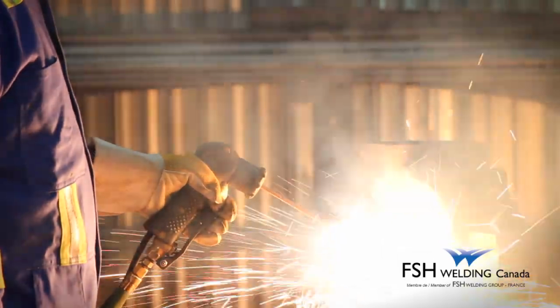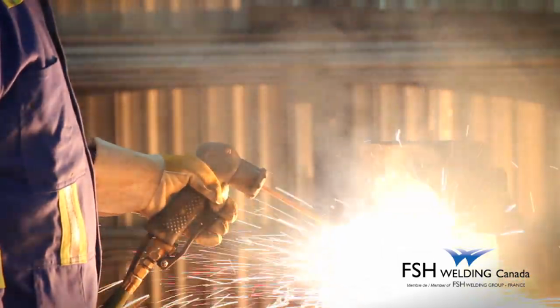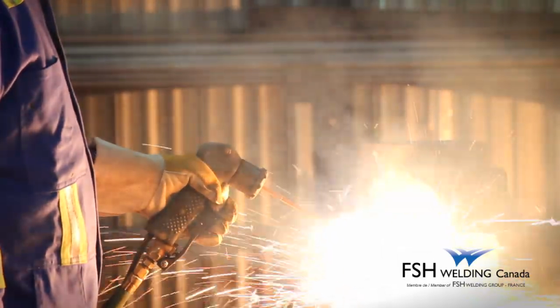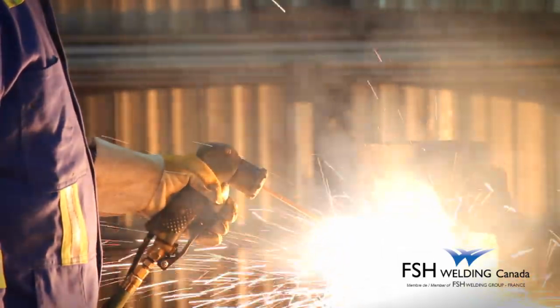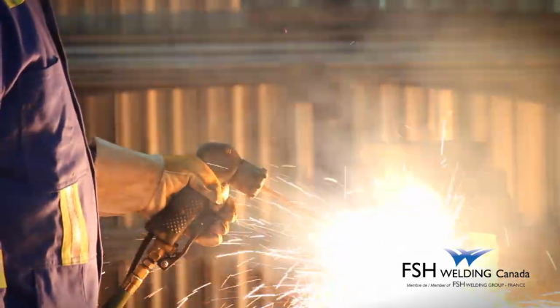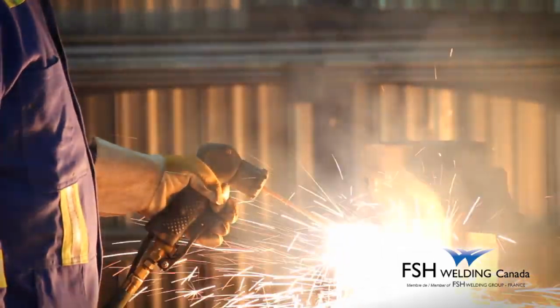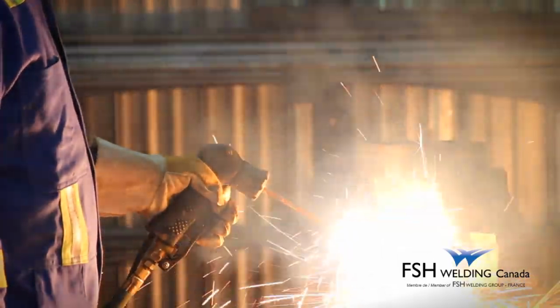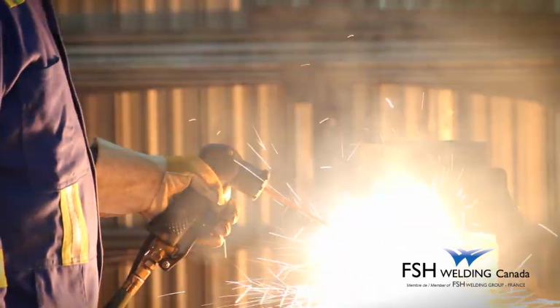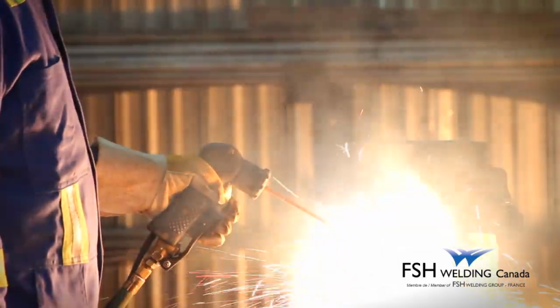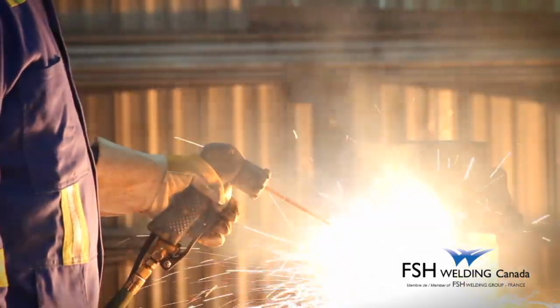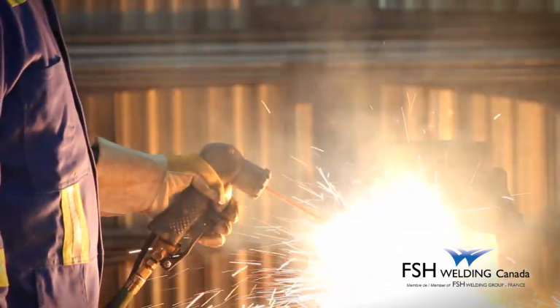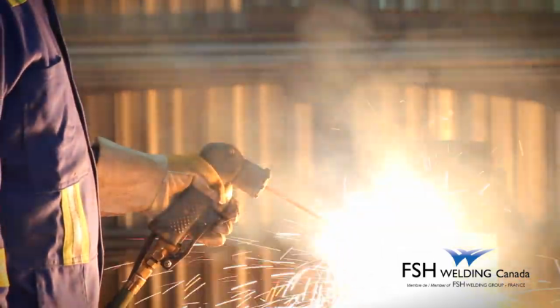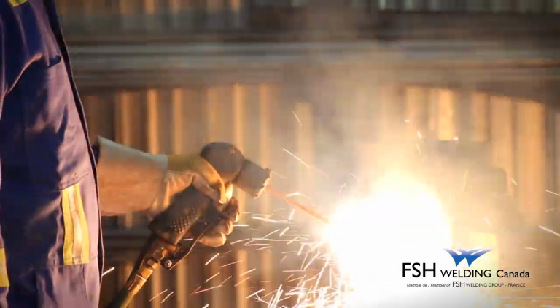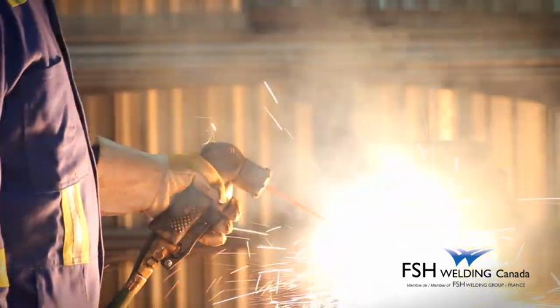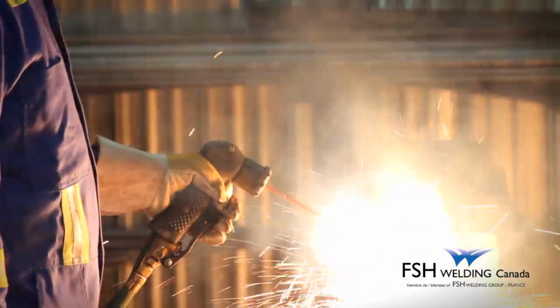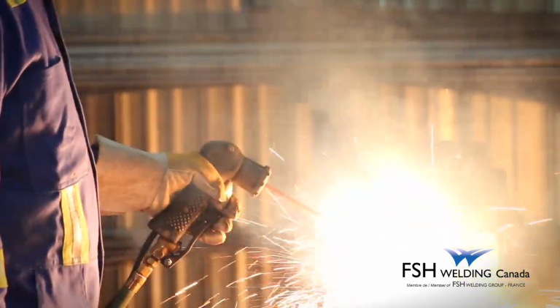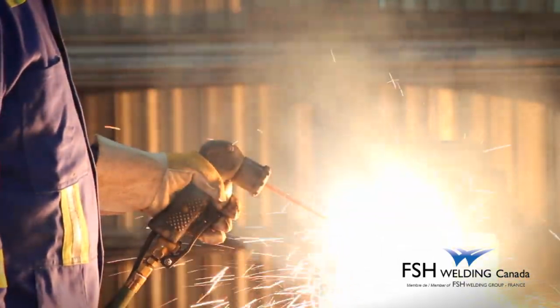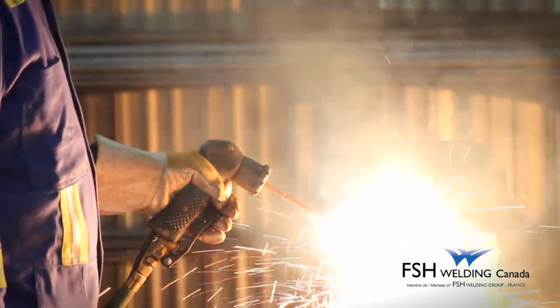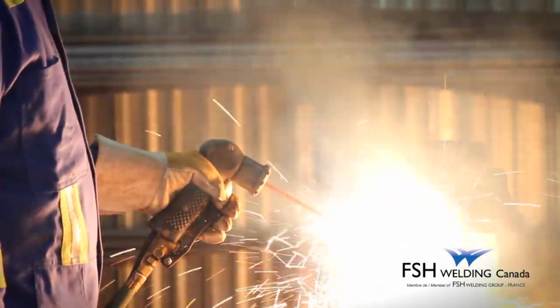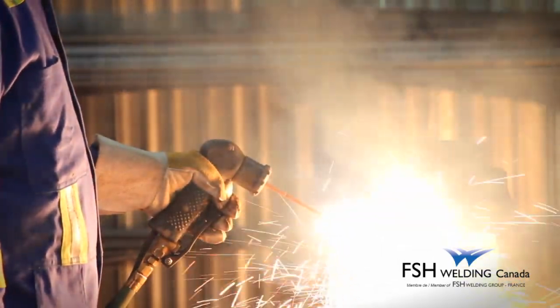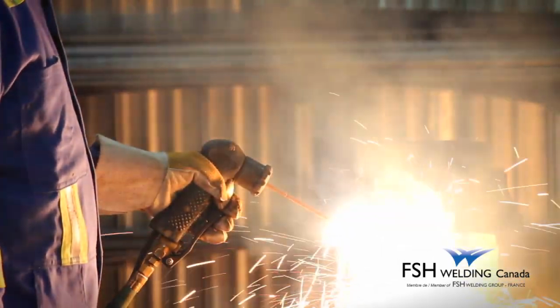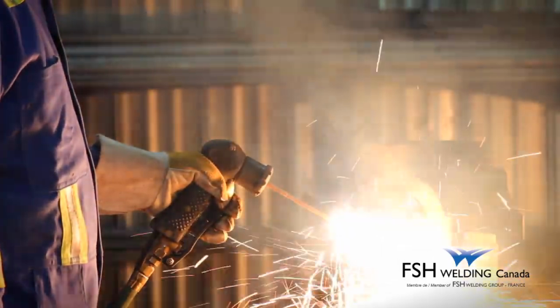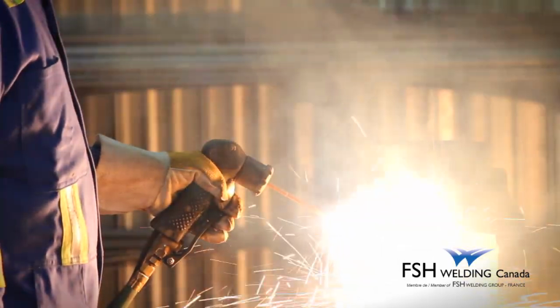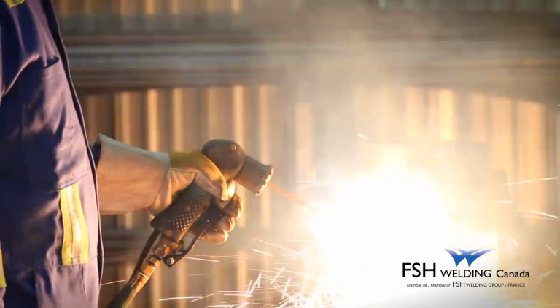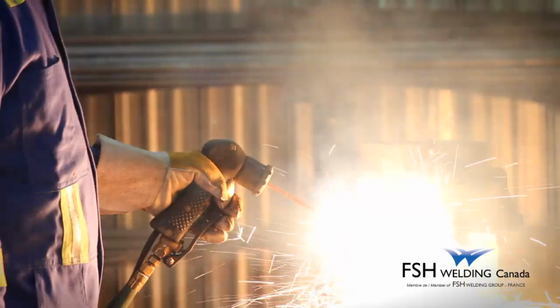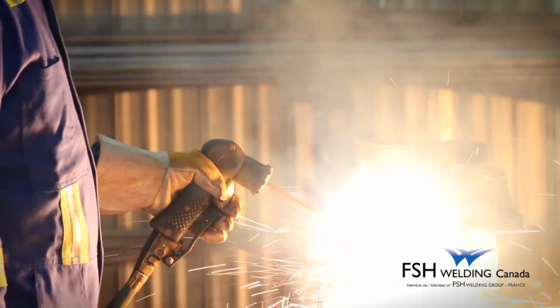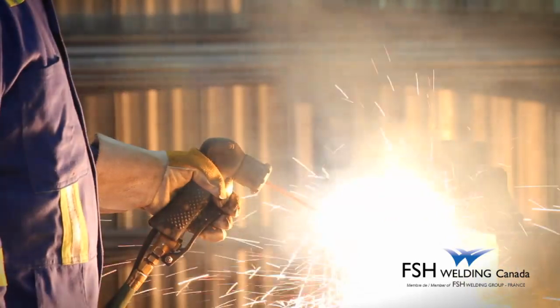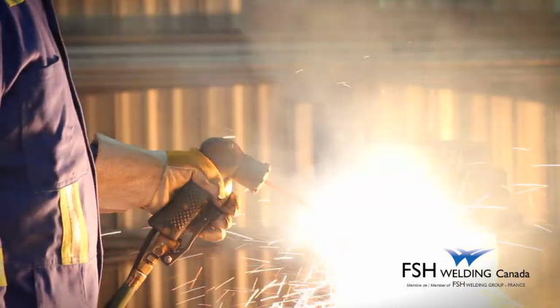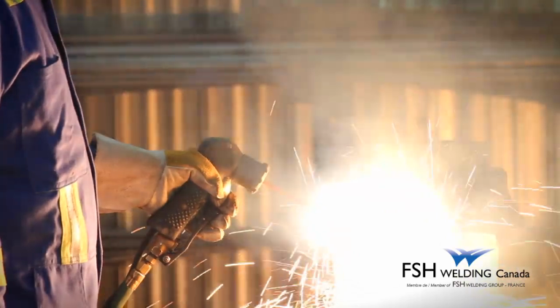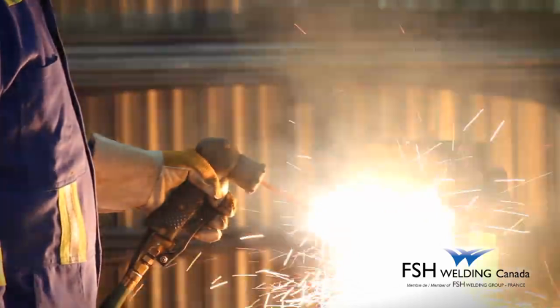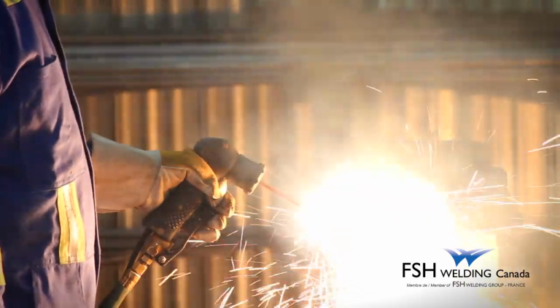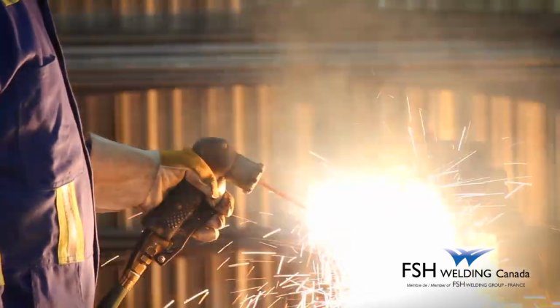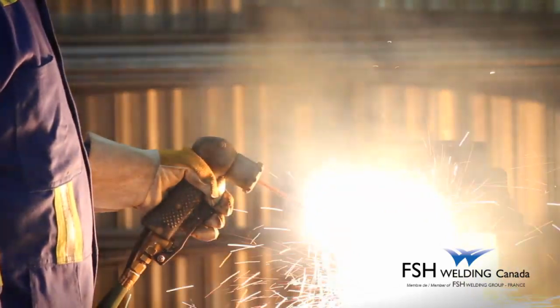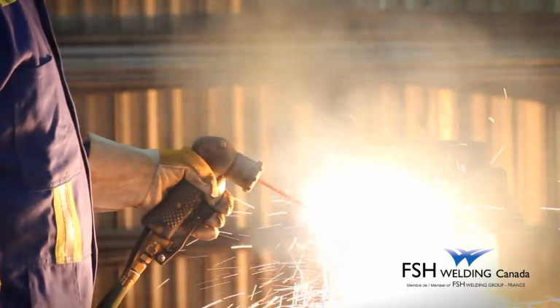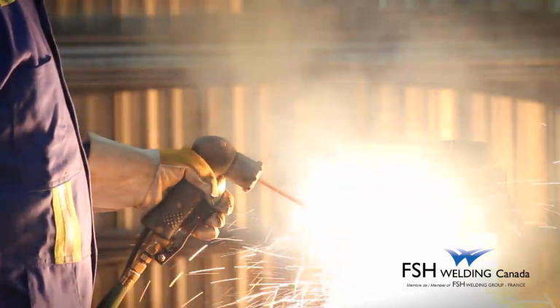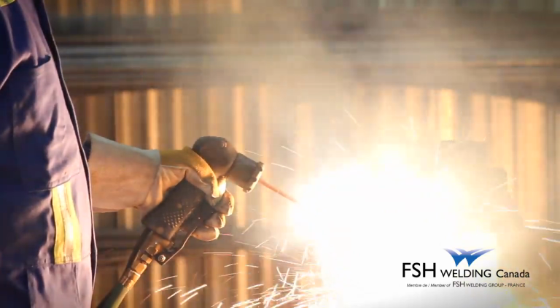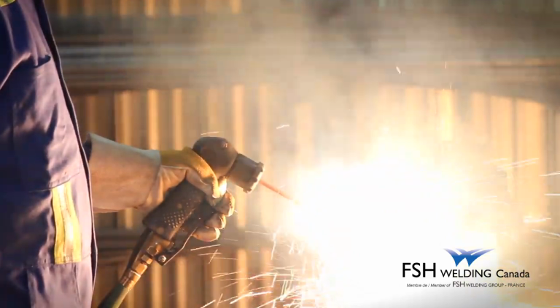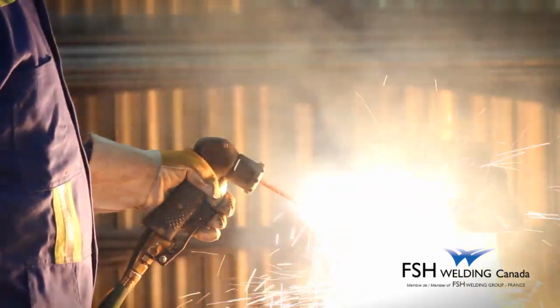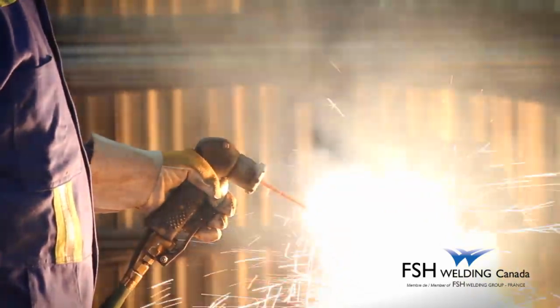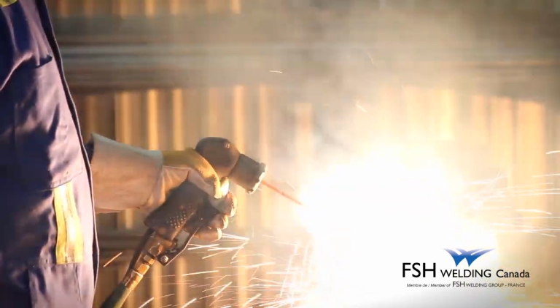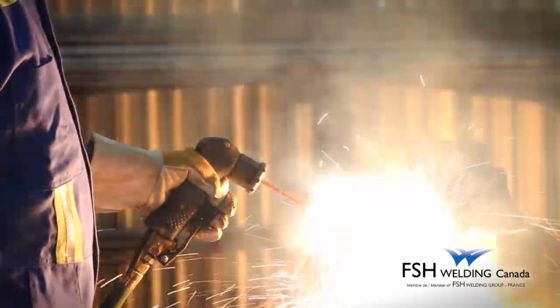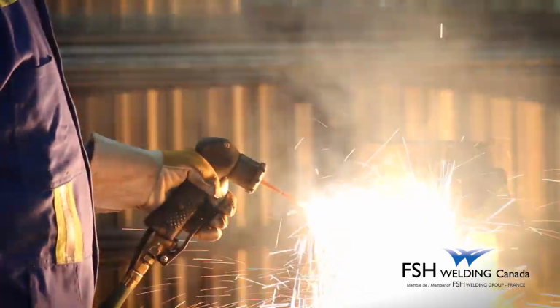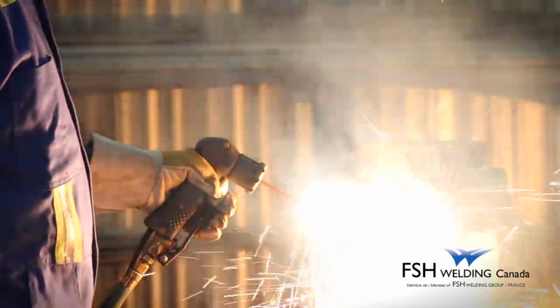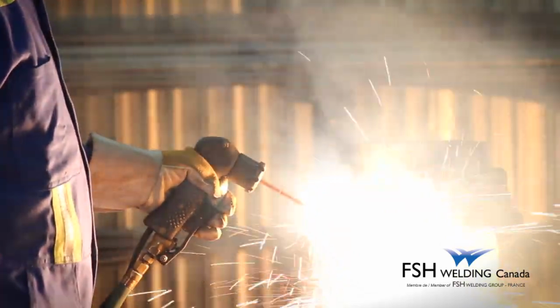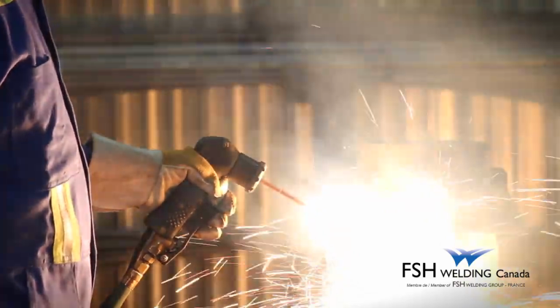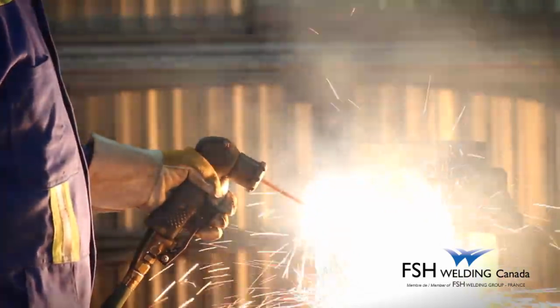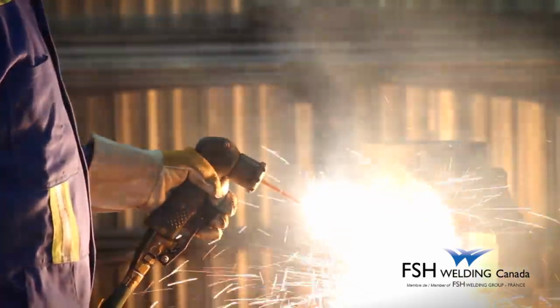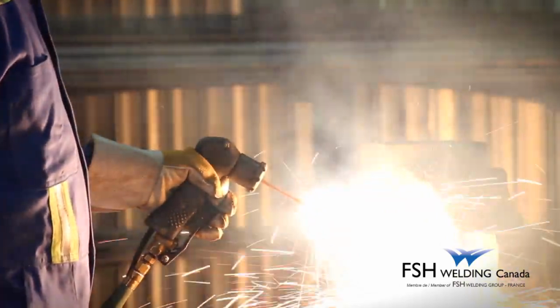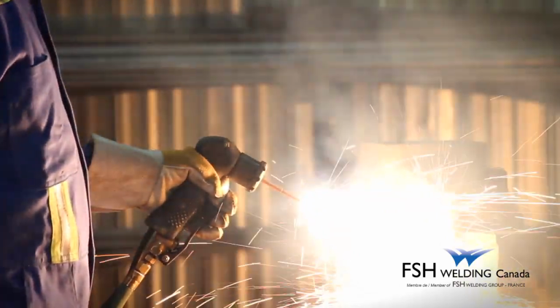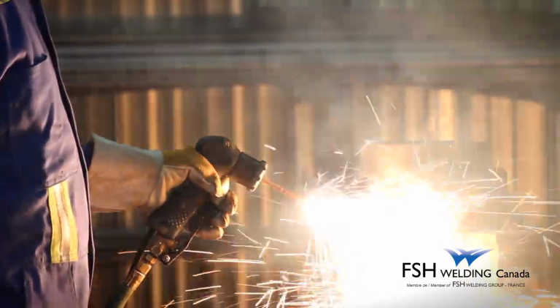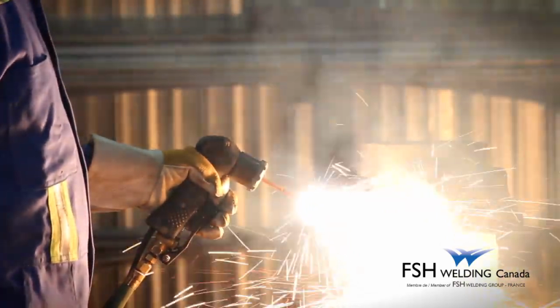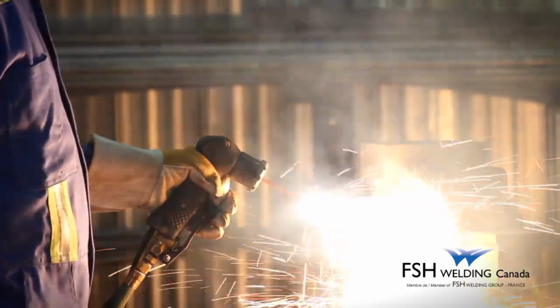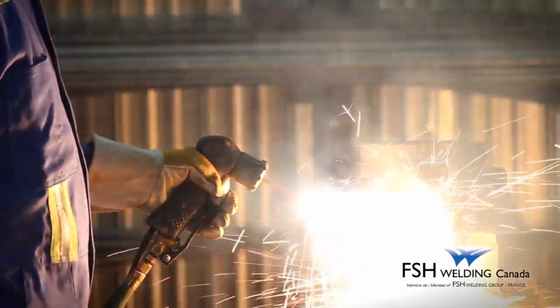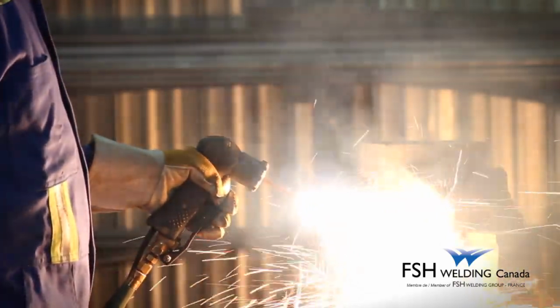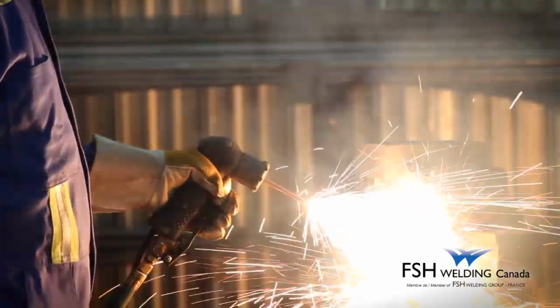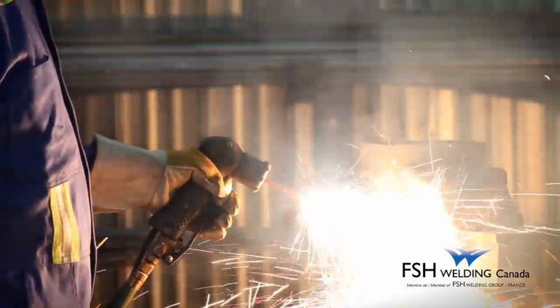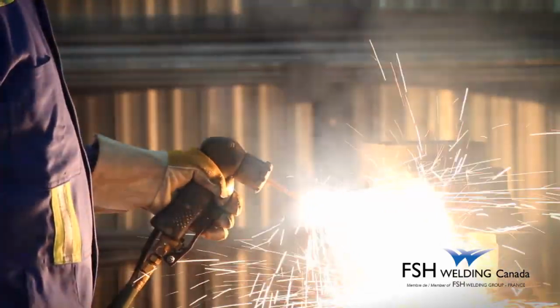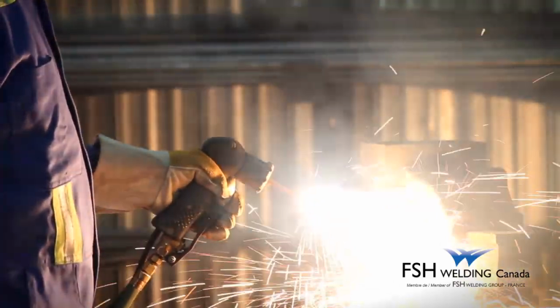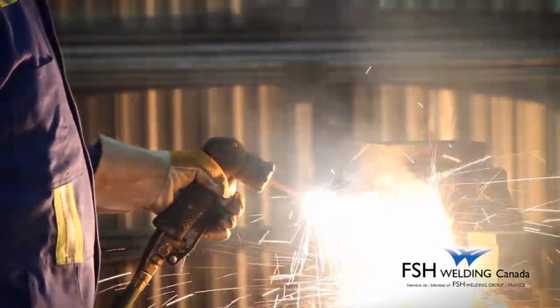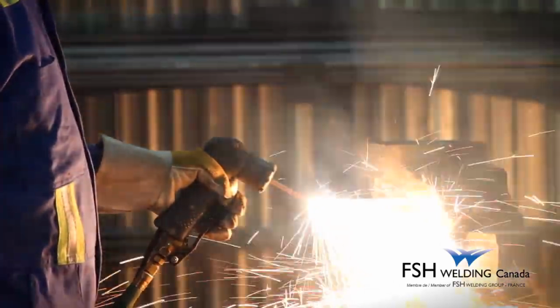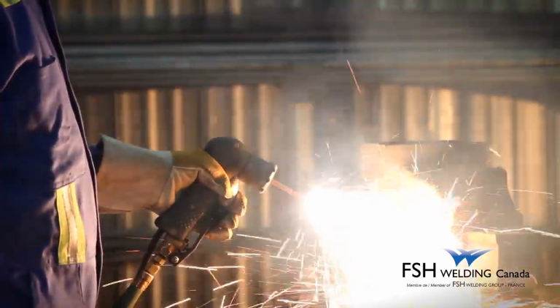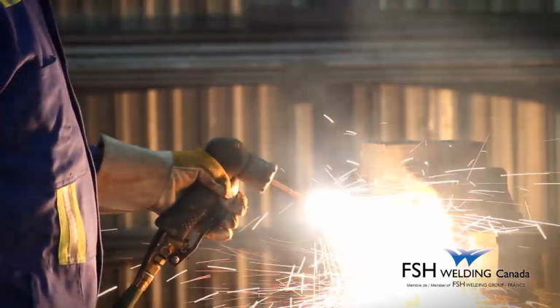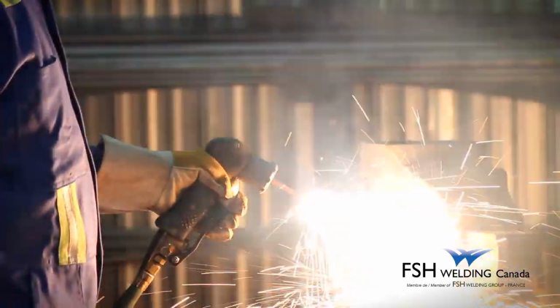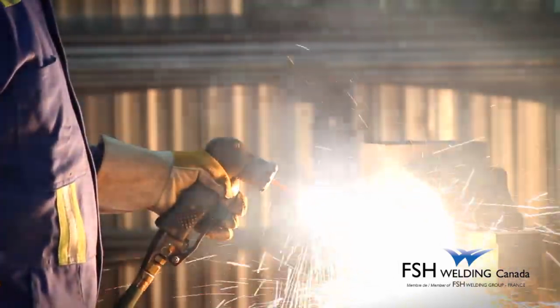Each rod has a 2-inch indentation at one end to provide a safety stop before rod consumption is complete.